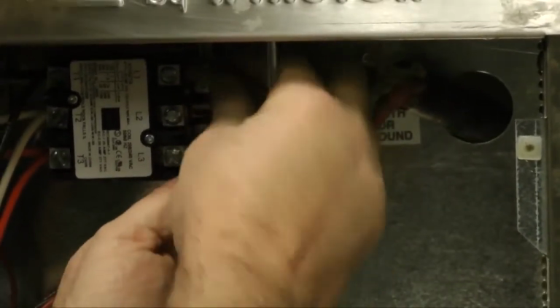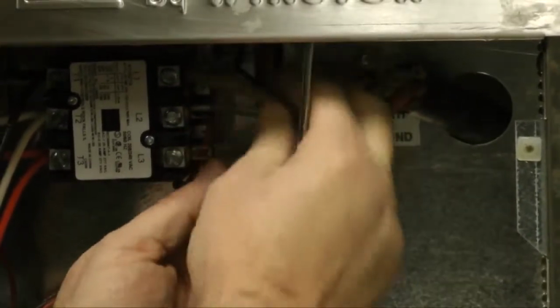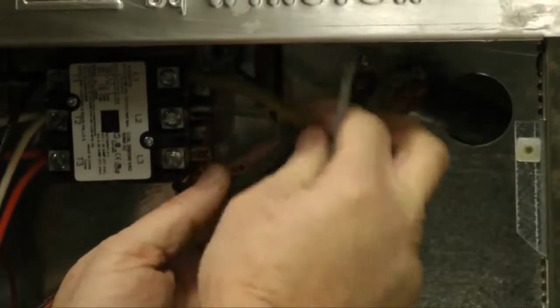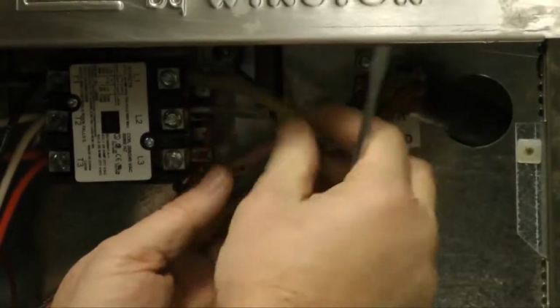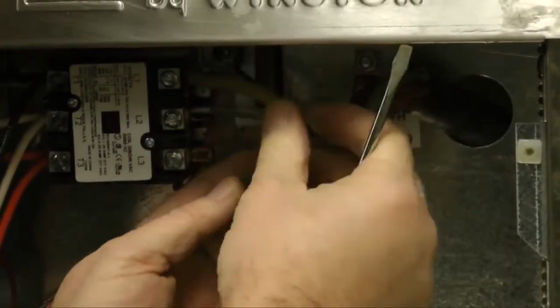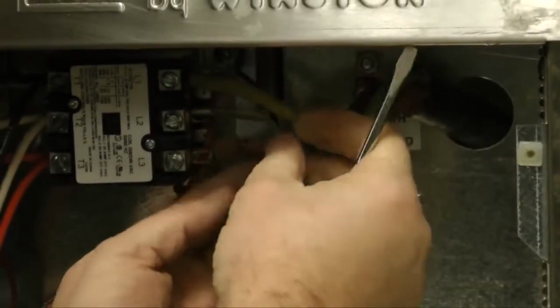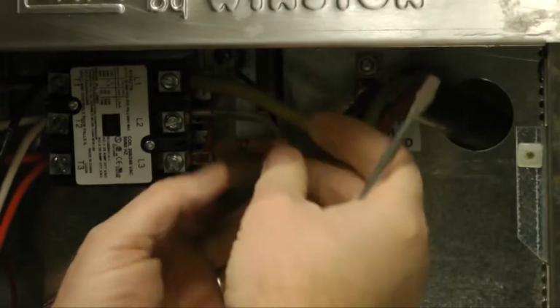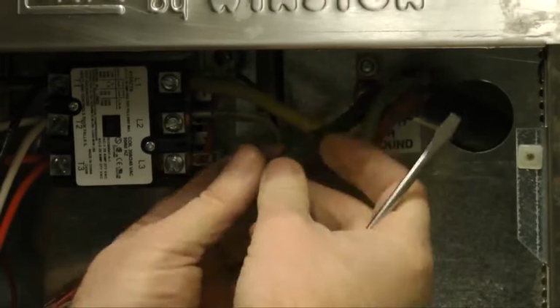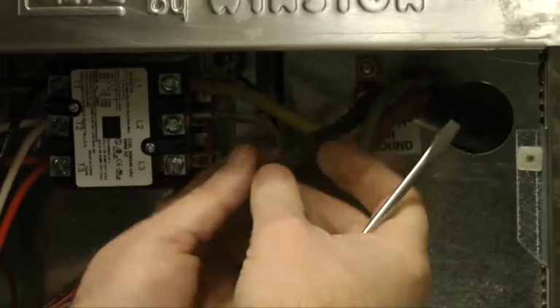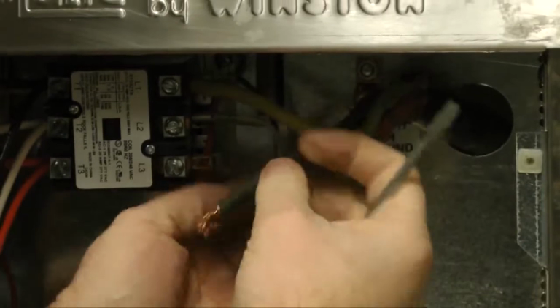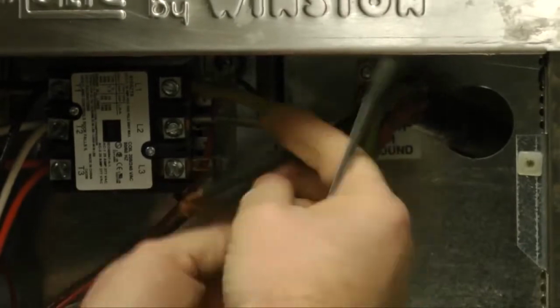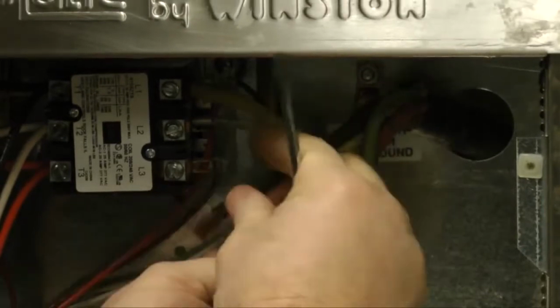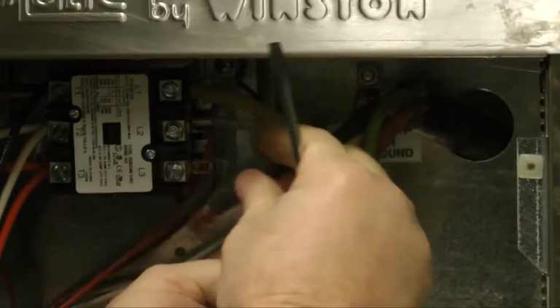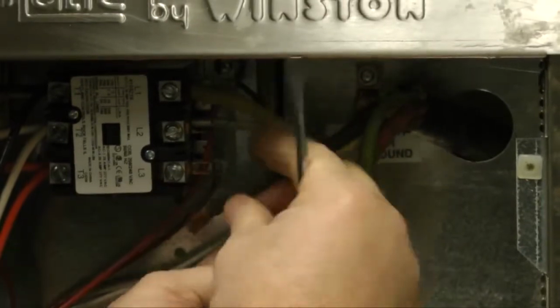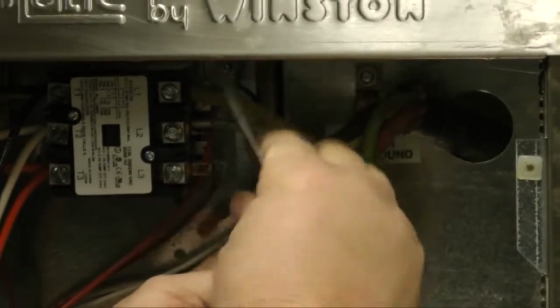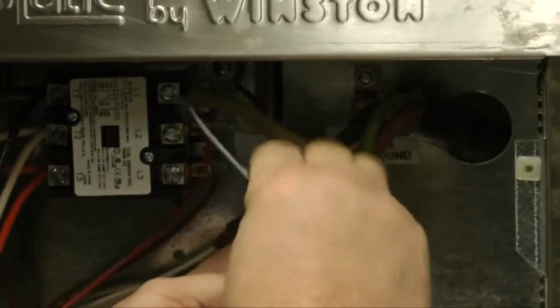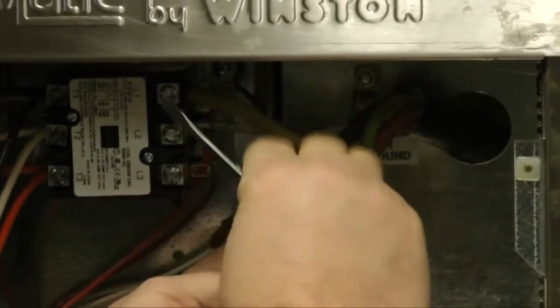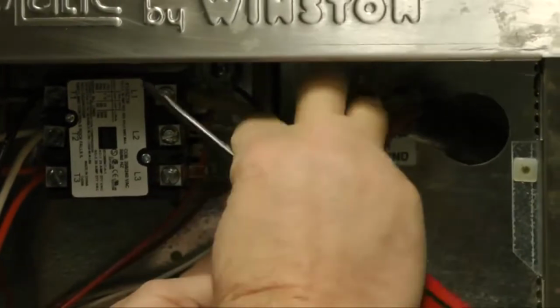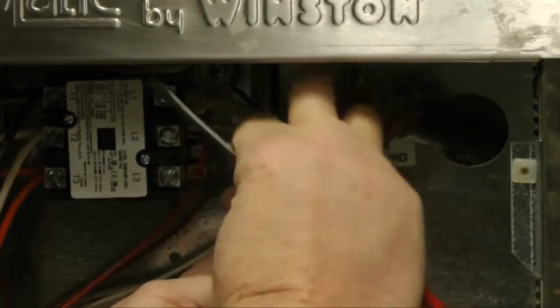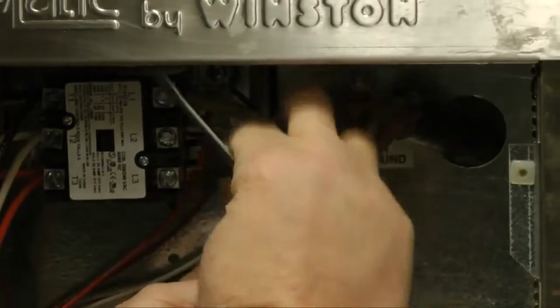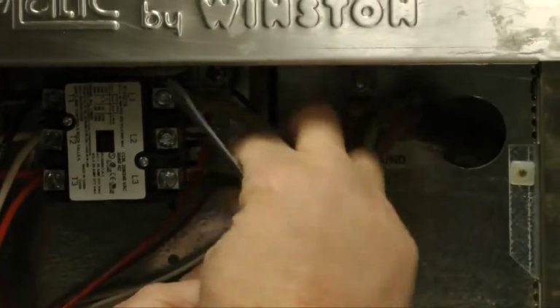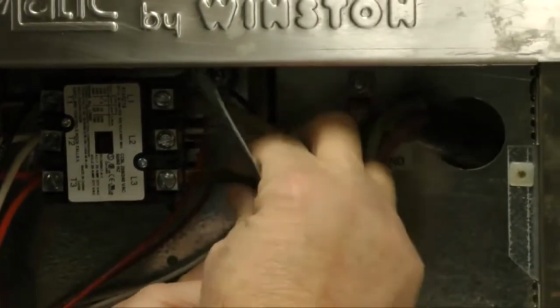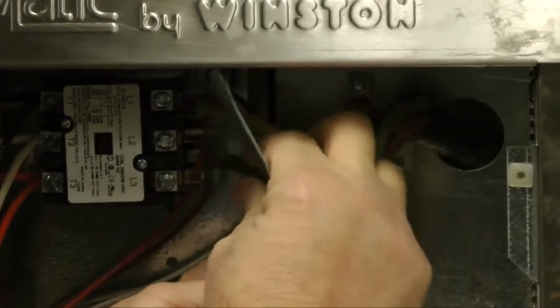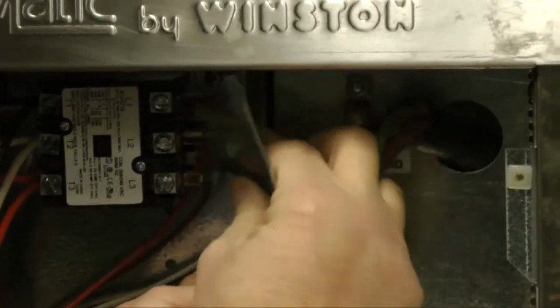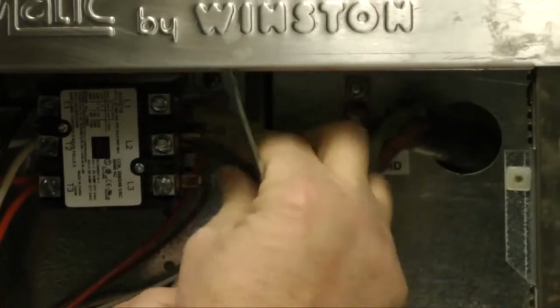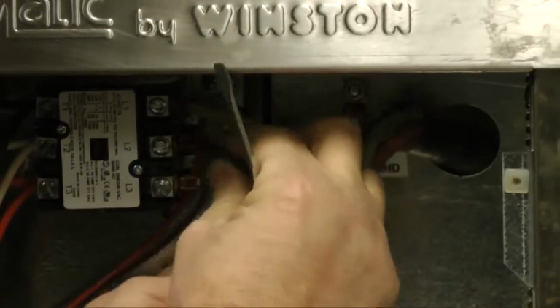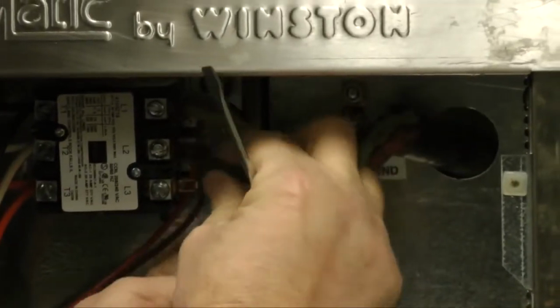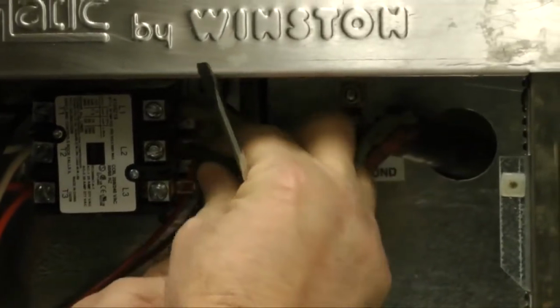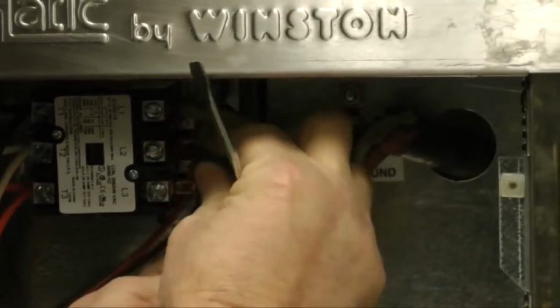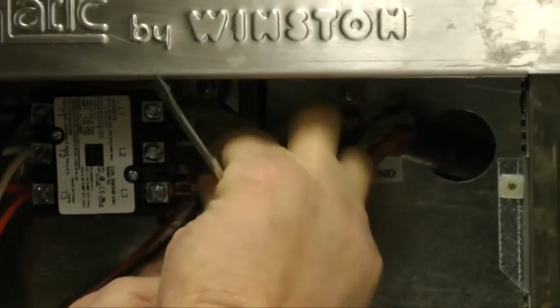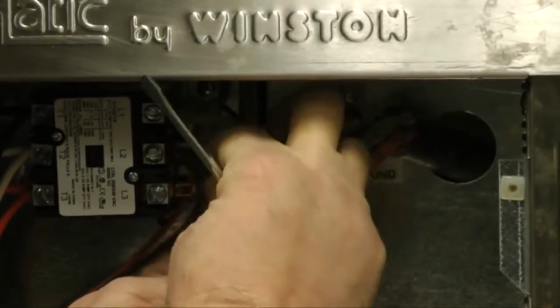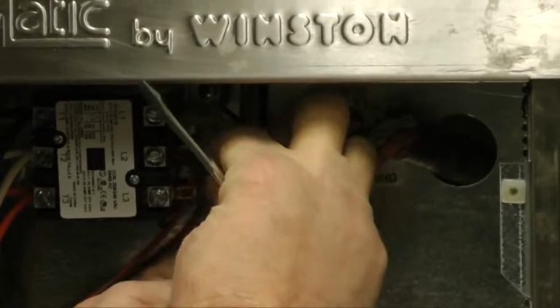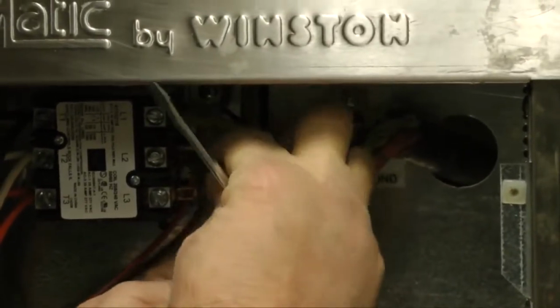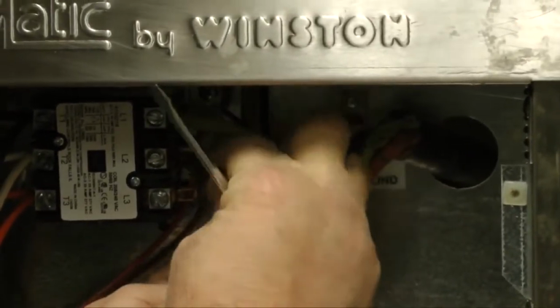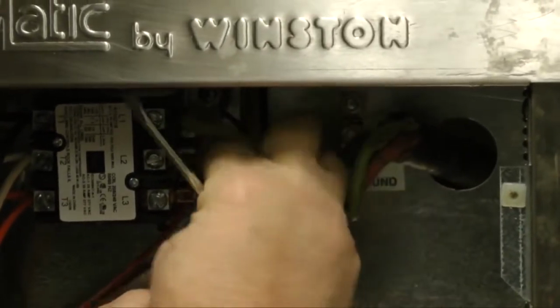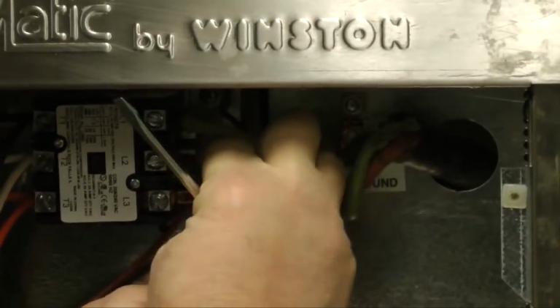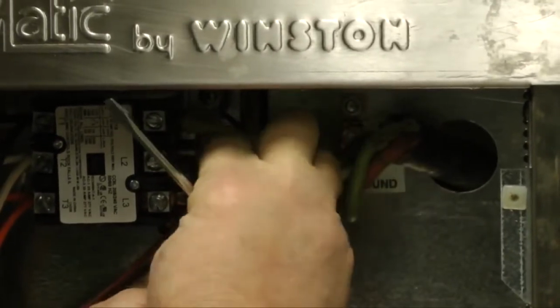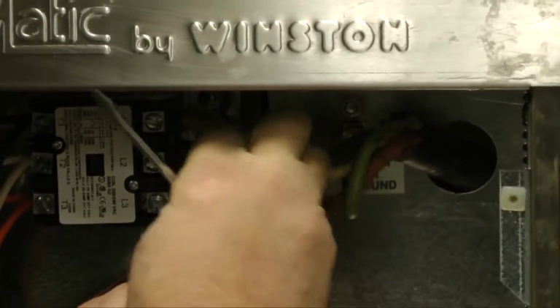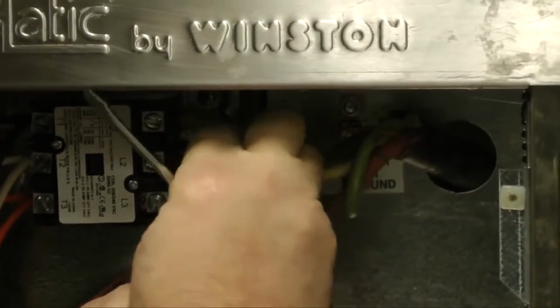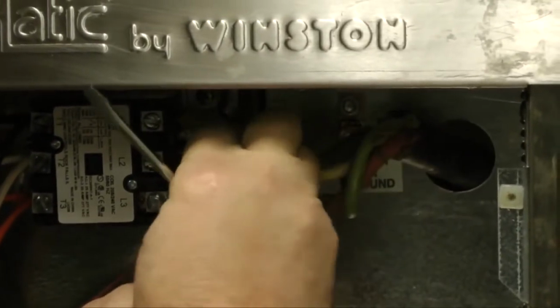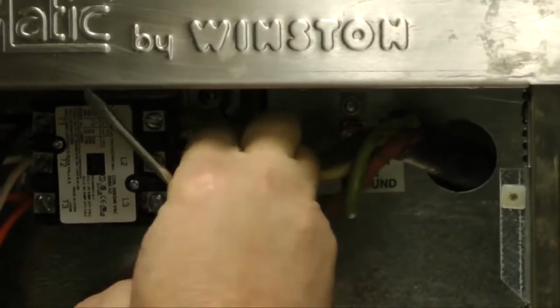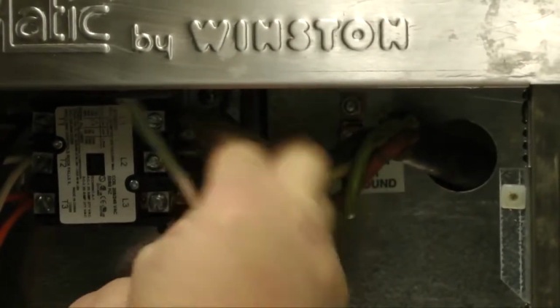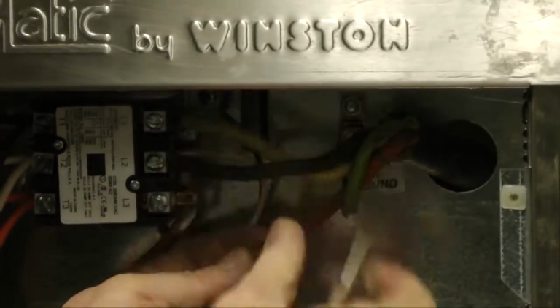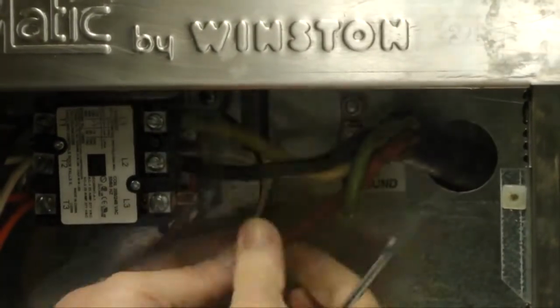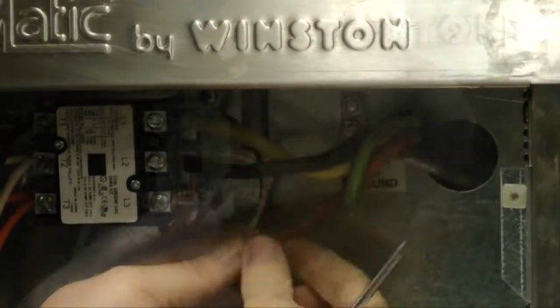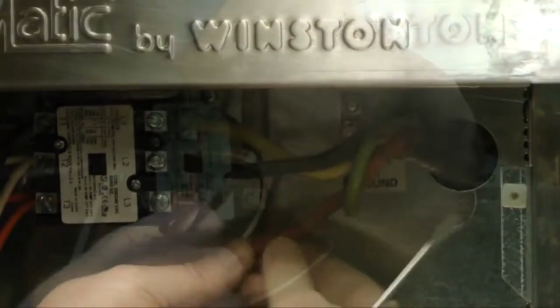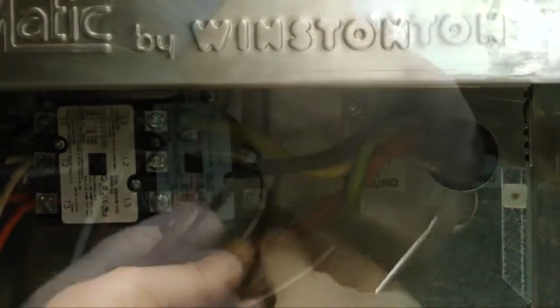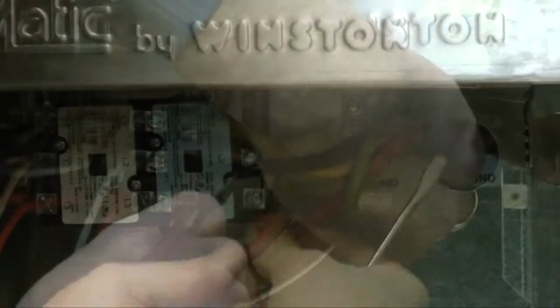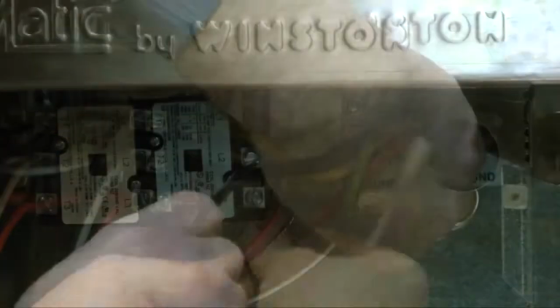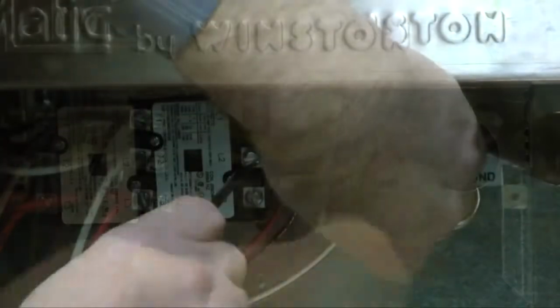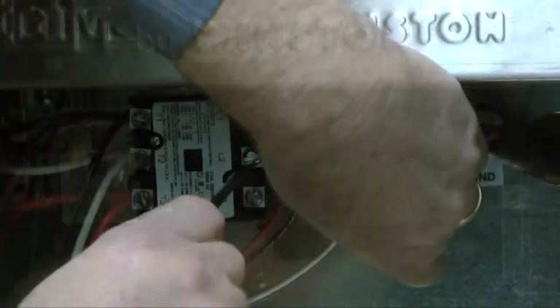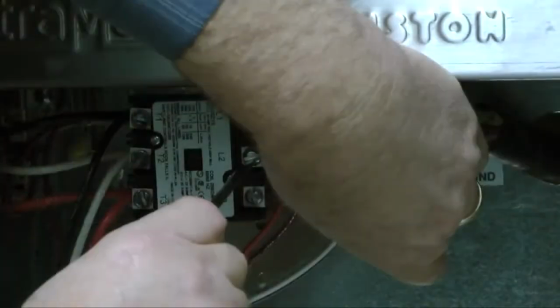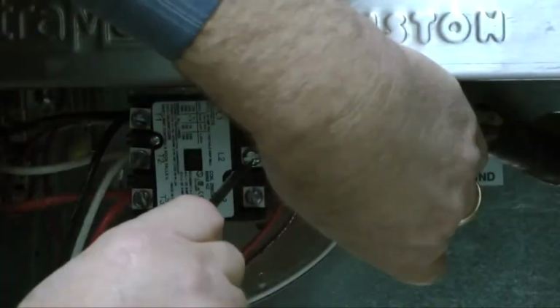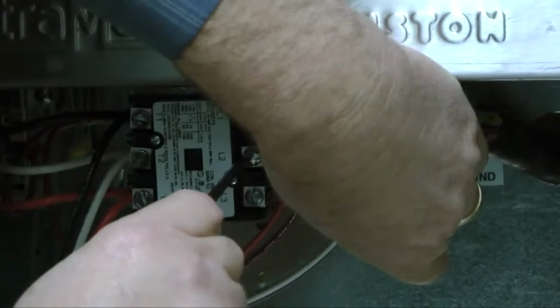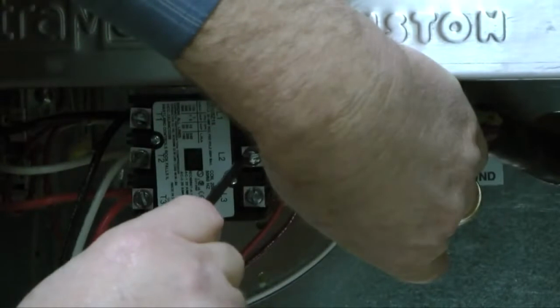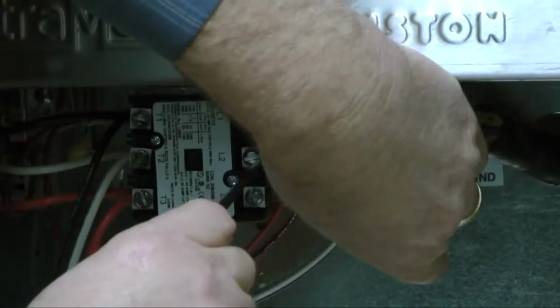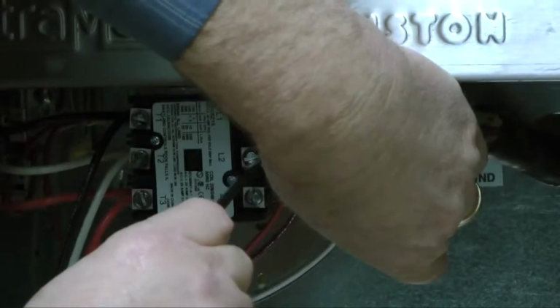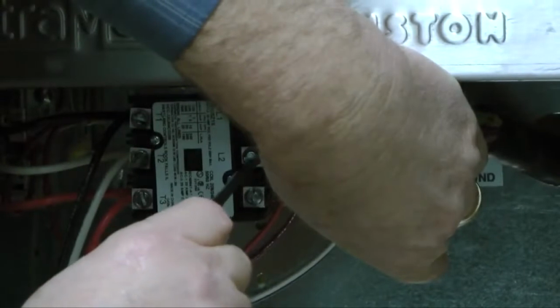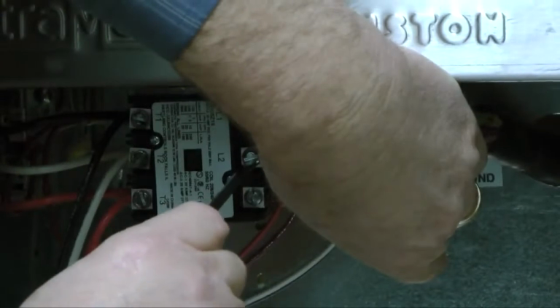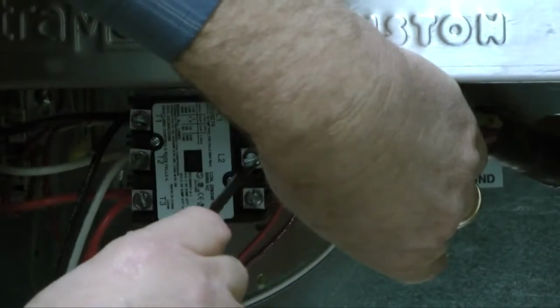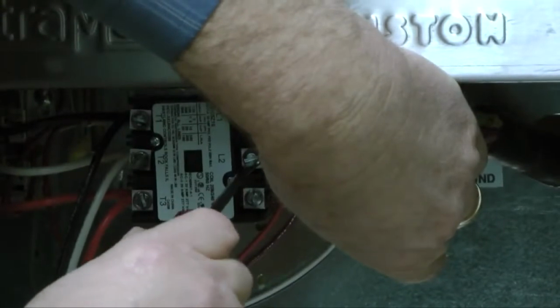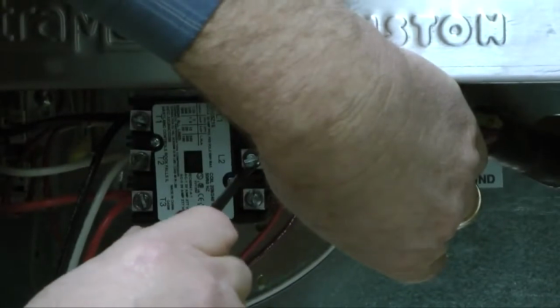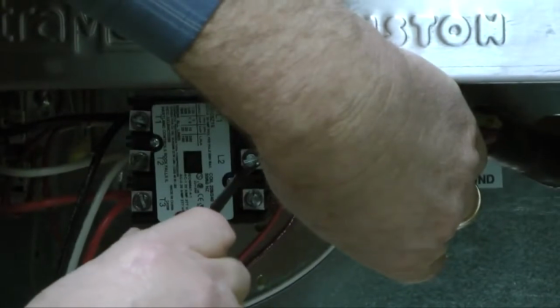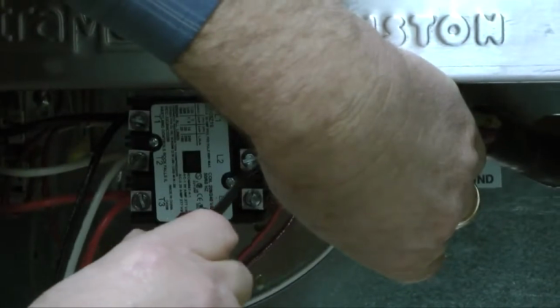Finally, install the three remaining wires into the three open legs of the contactor. These wires can be inserted in any order.